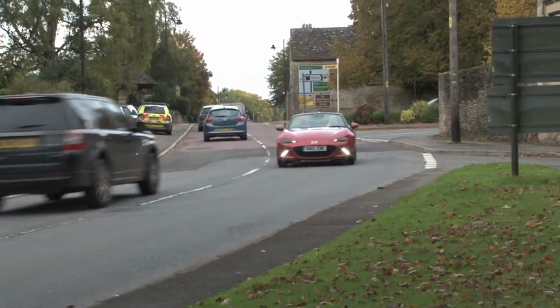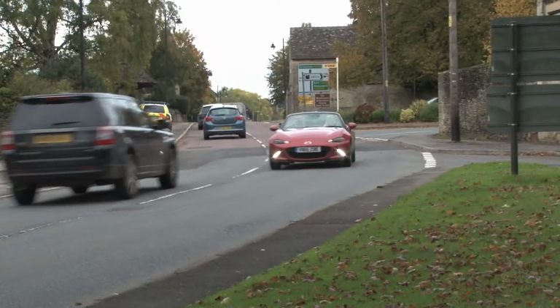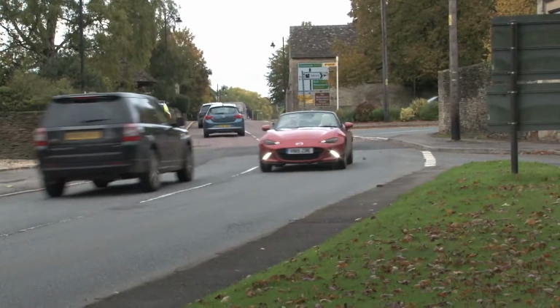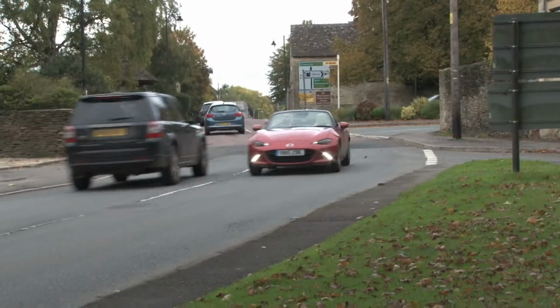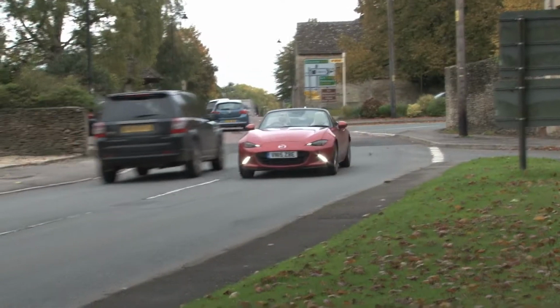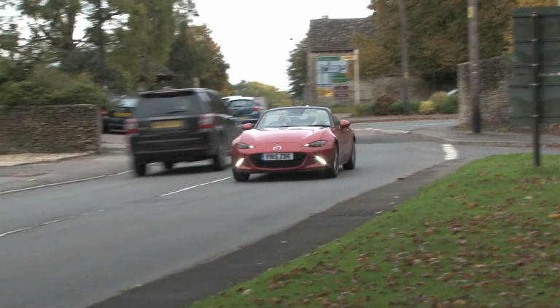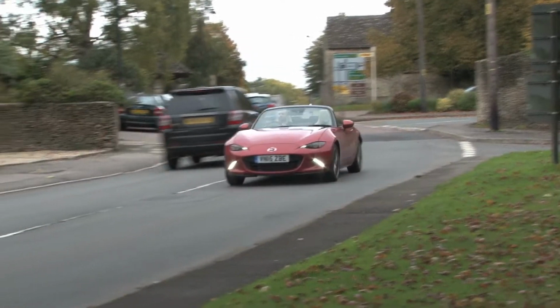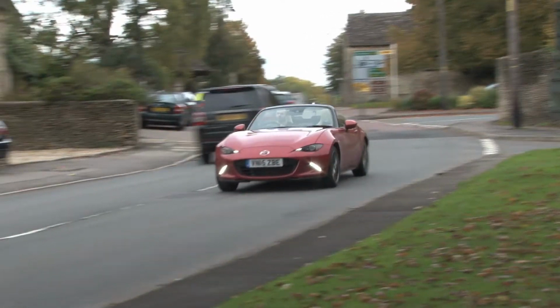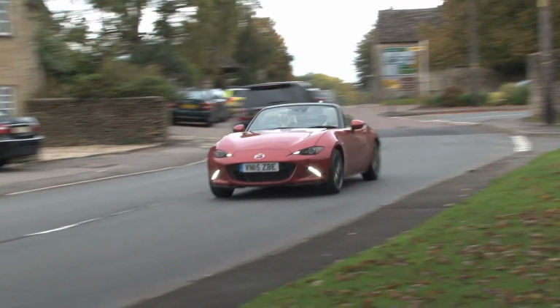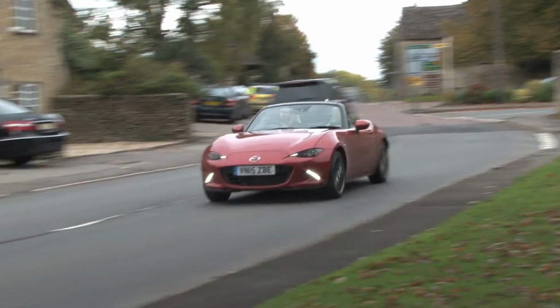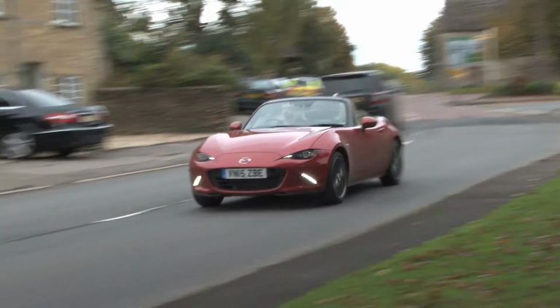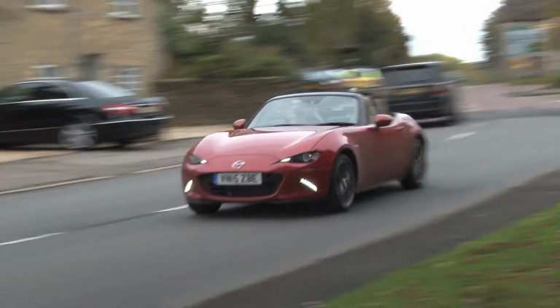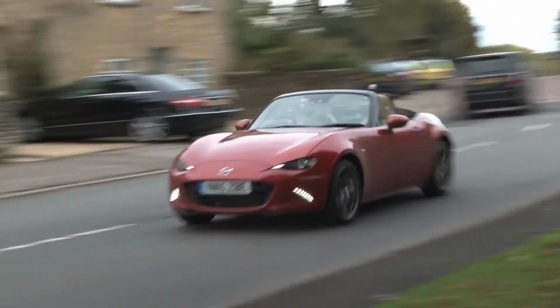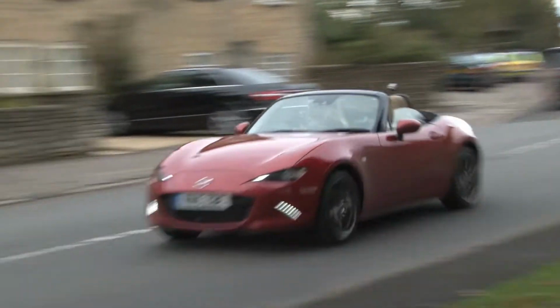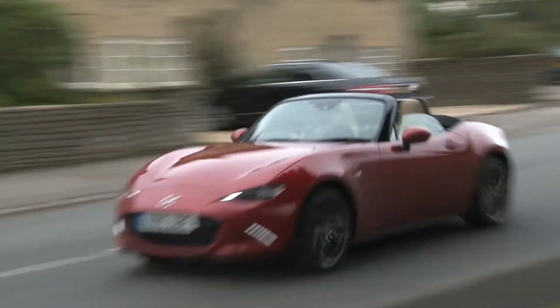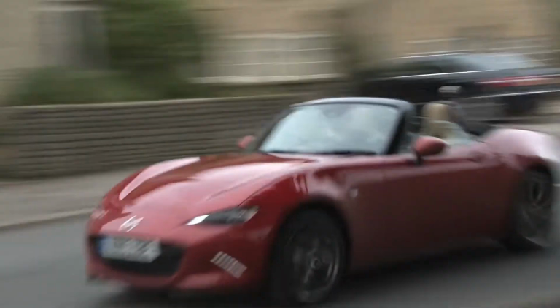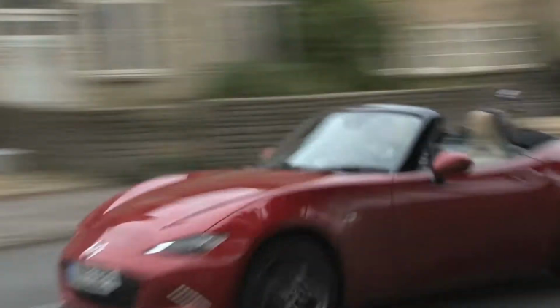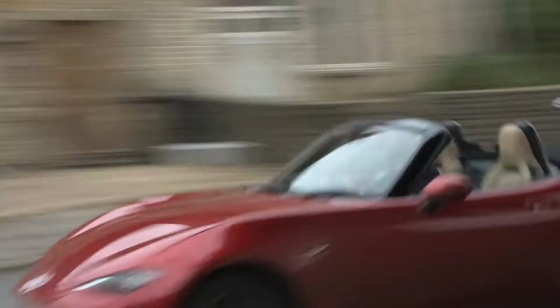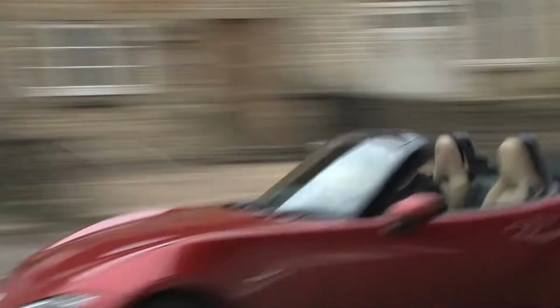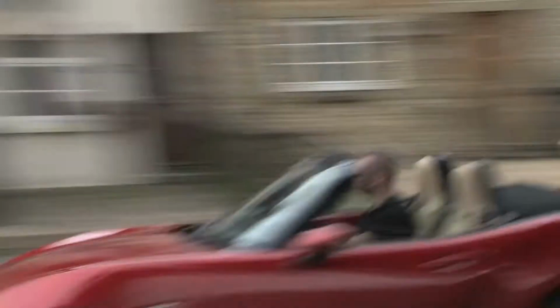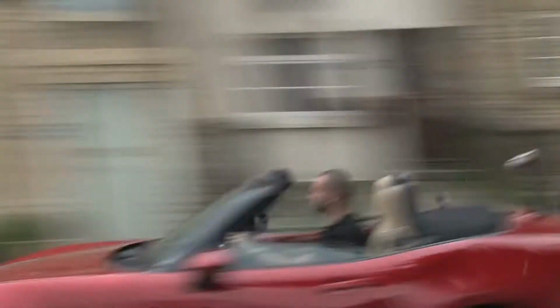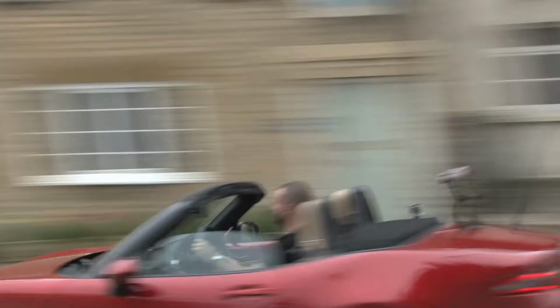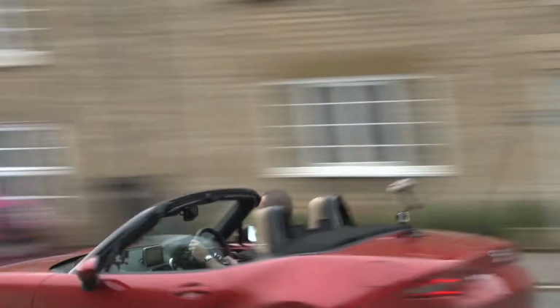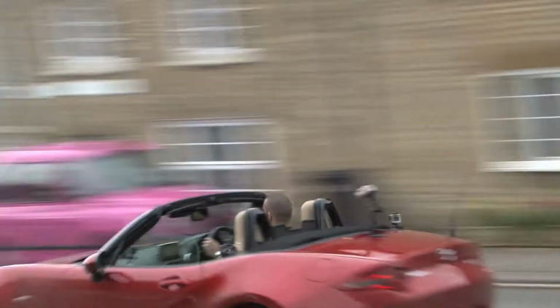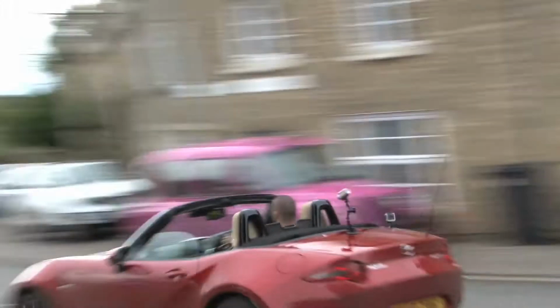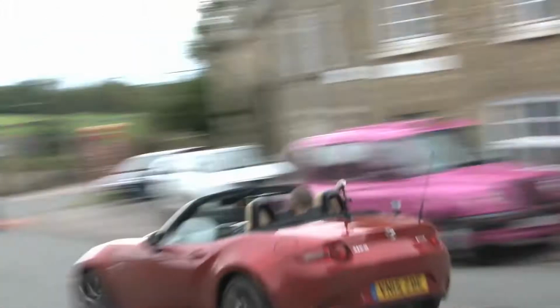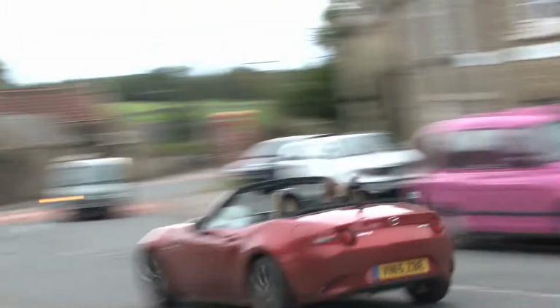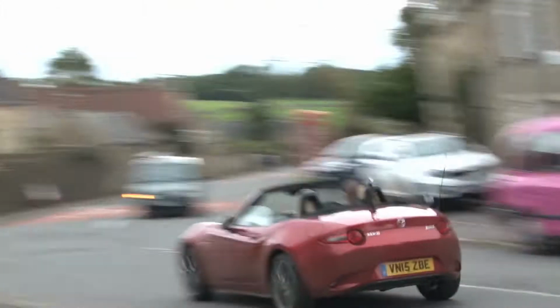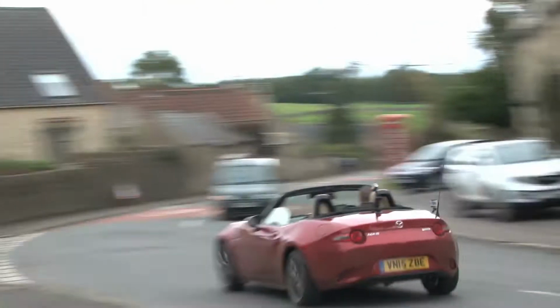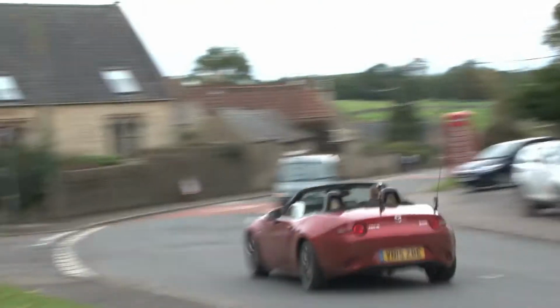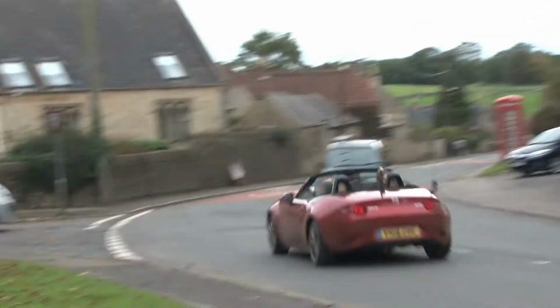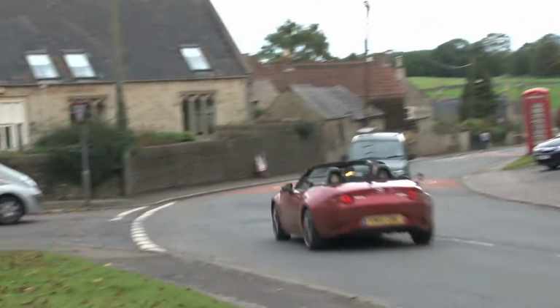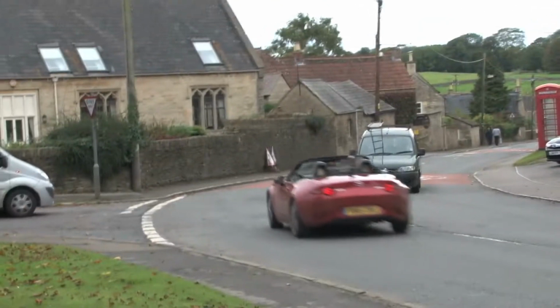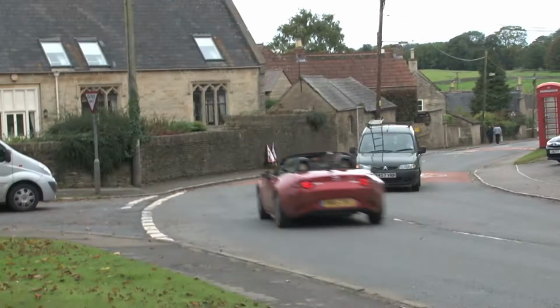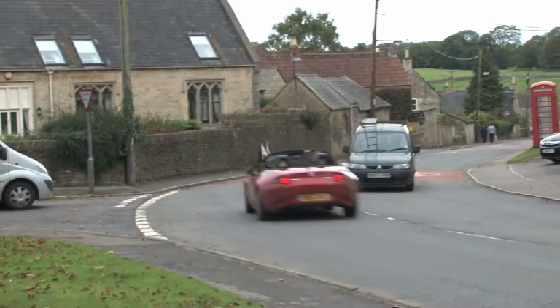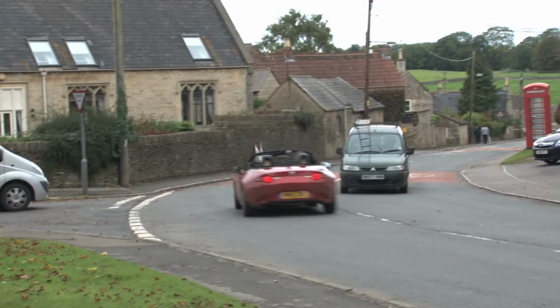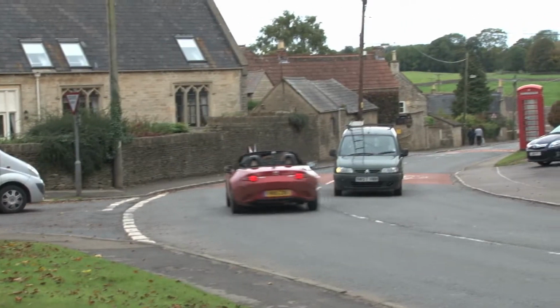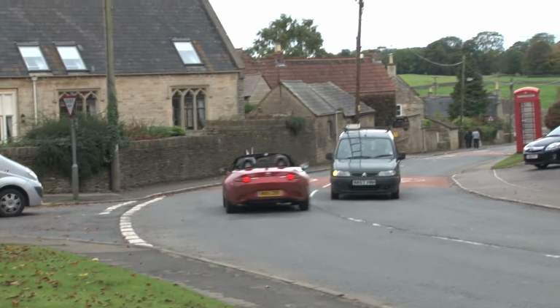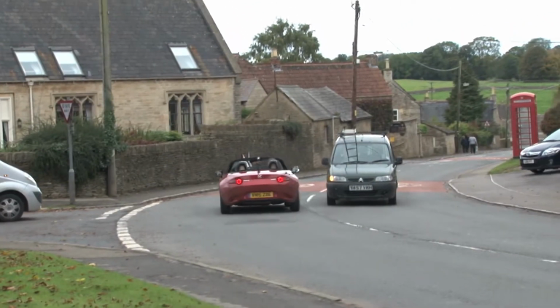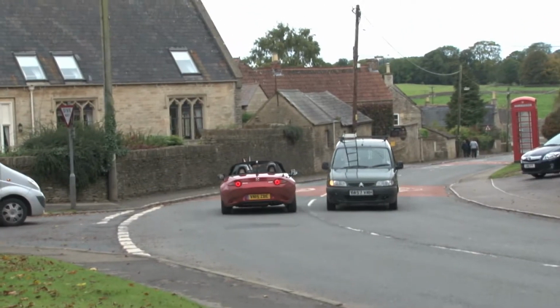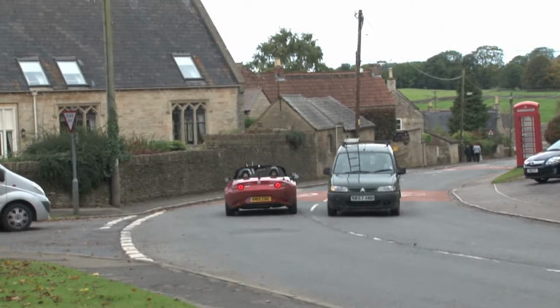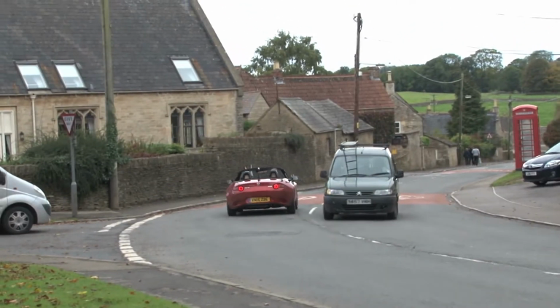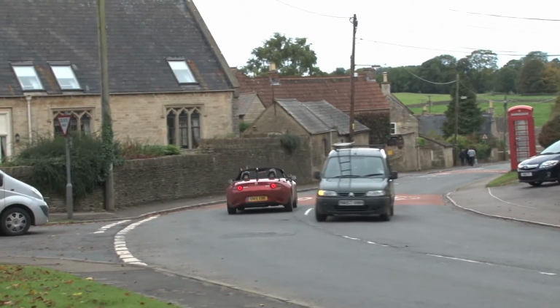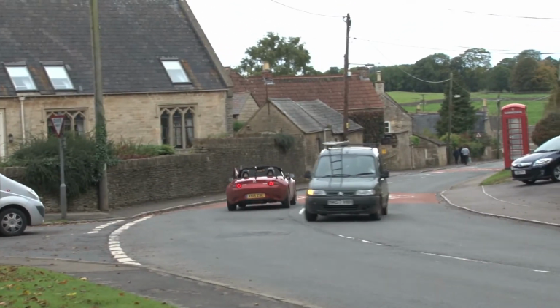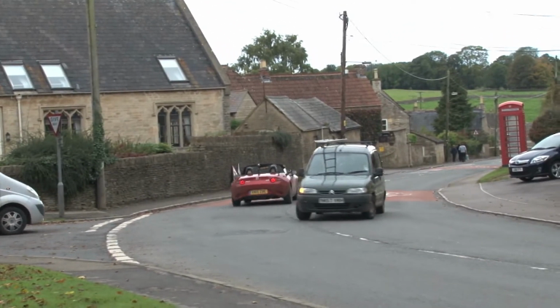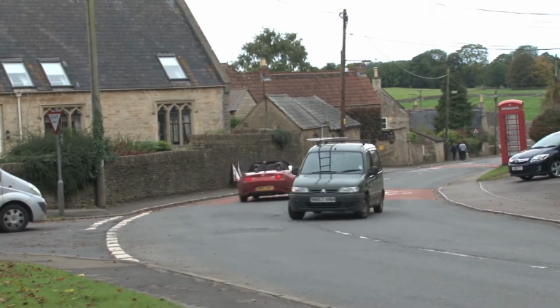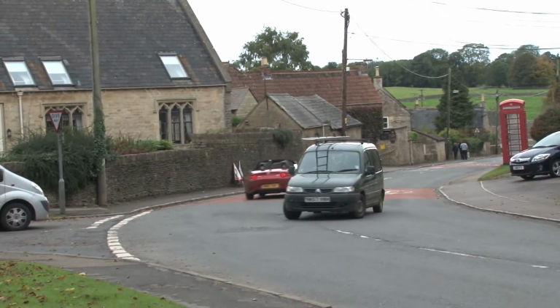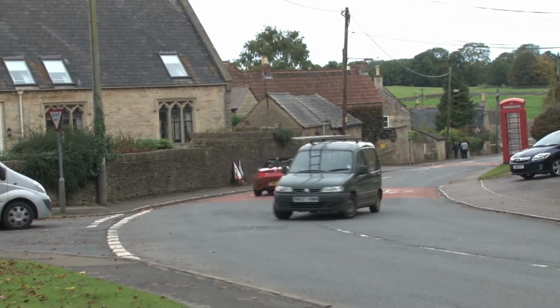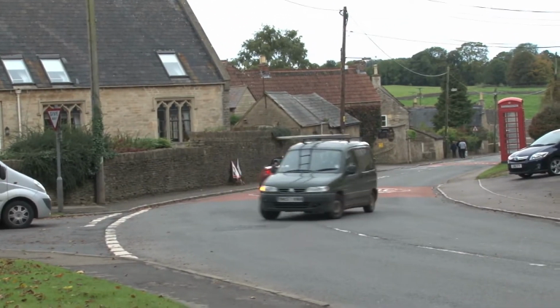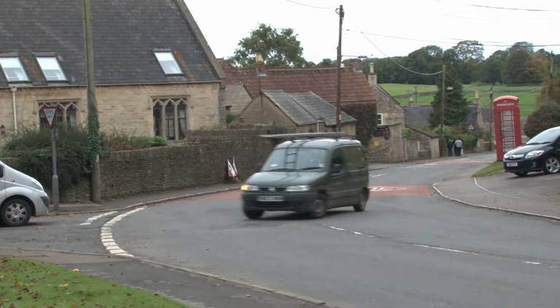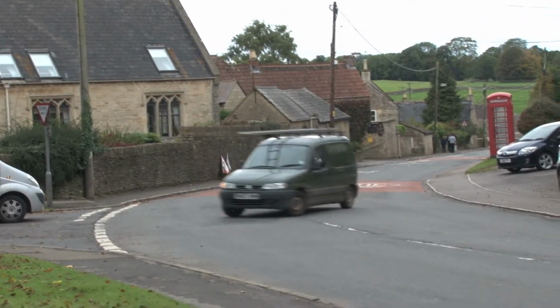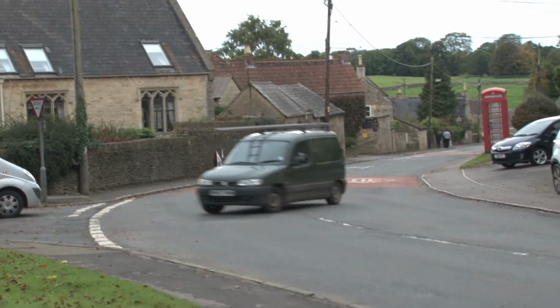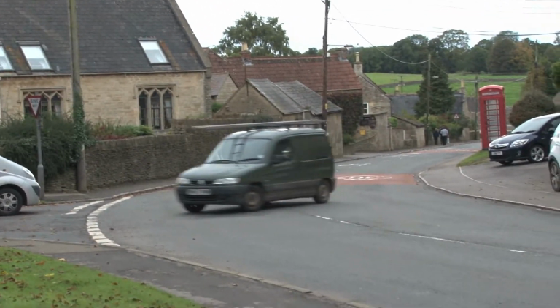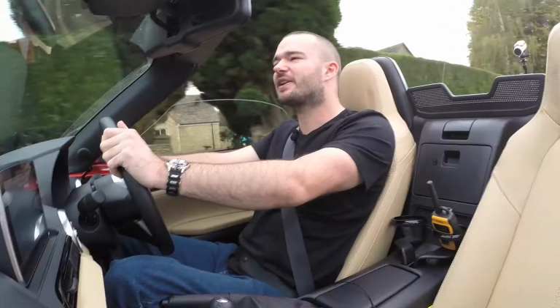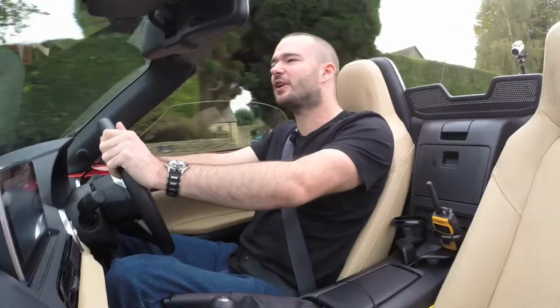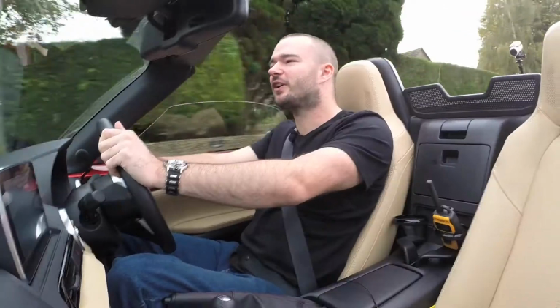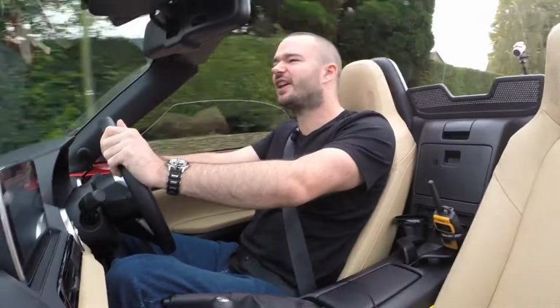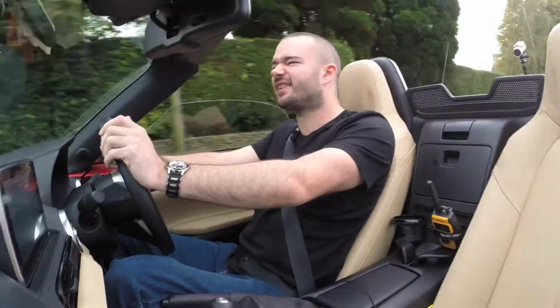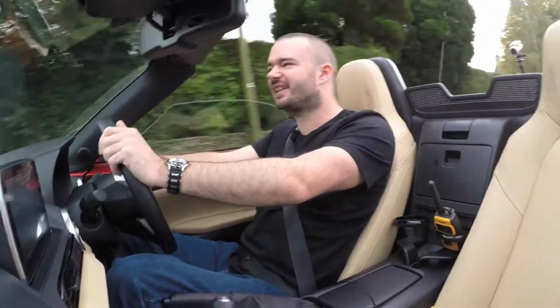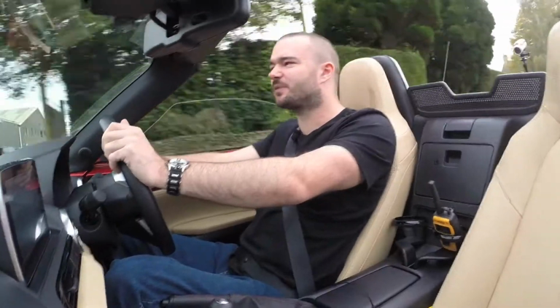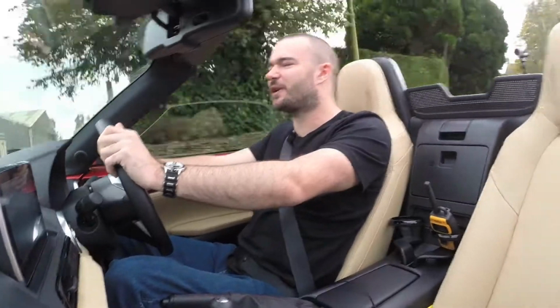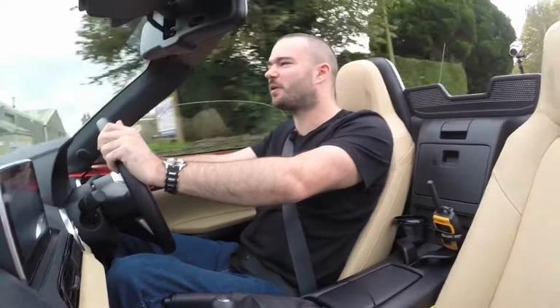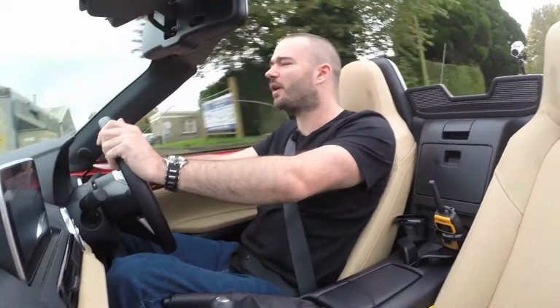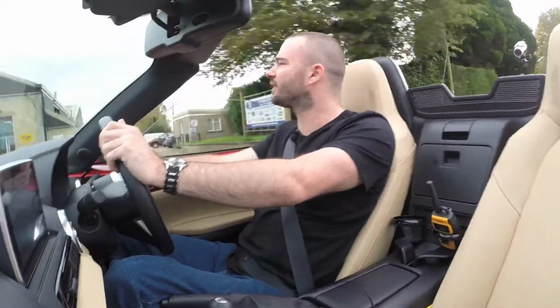I like the way the seats hug you. They don't feel restrictive, they feel supportive. And when you're going around a corner, that's what you want.